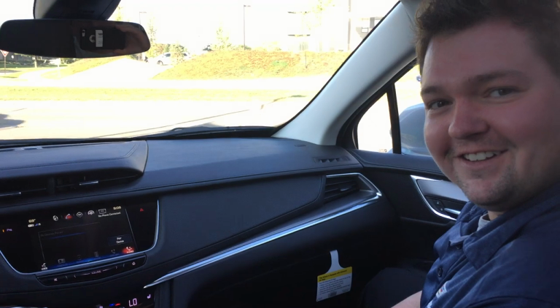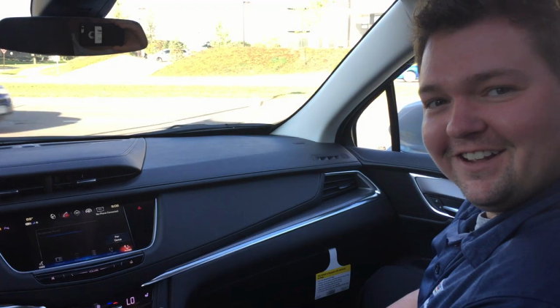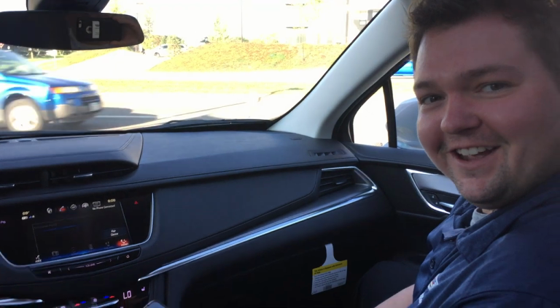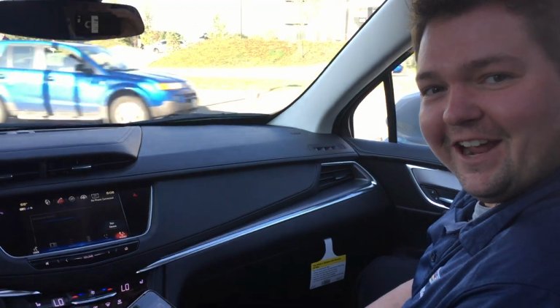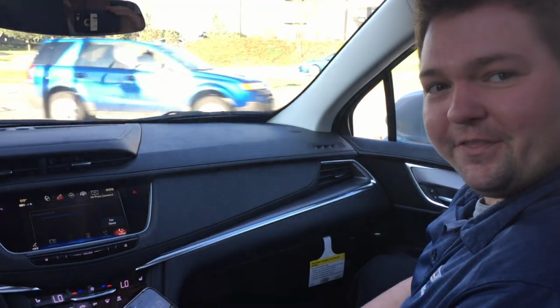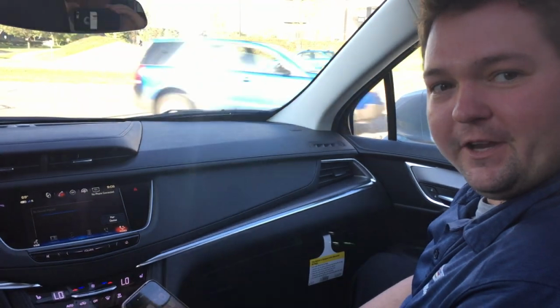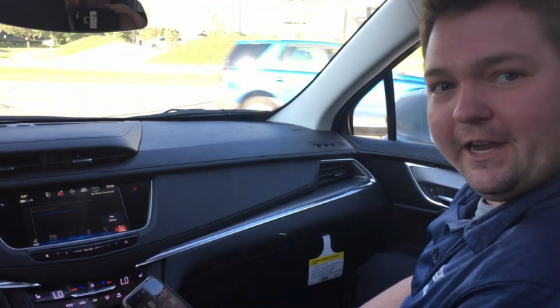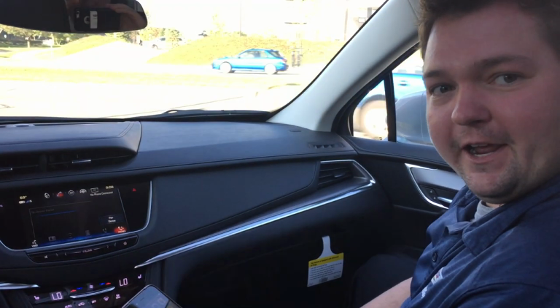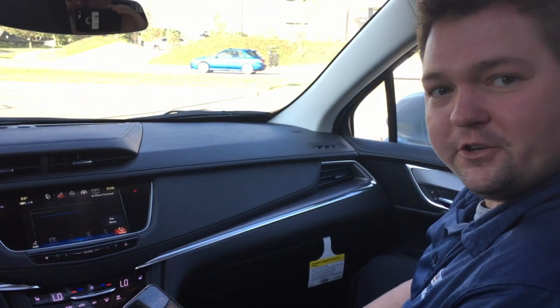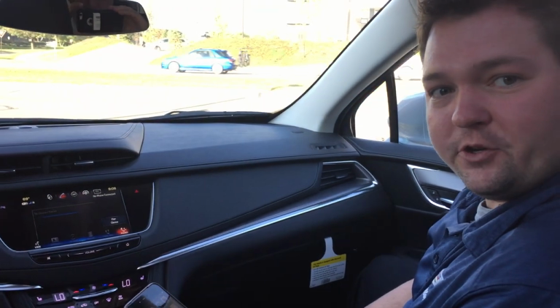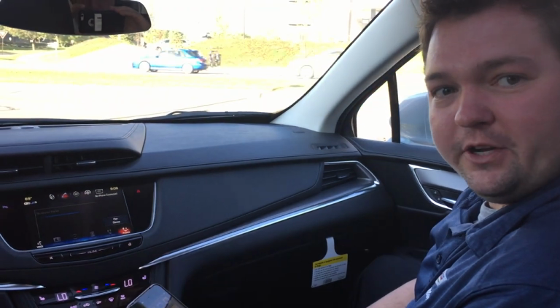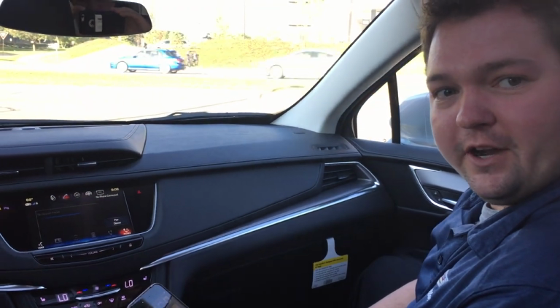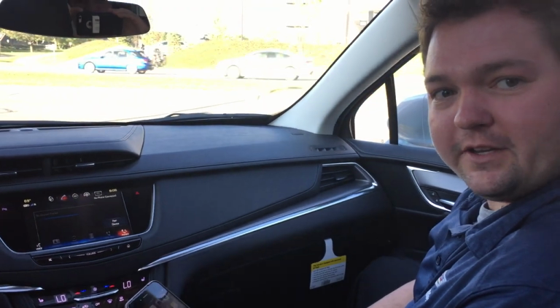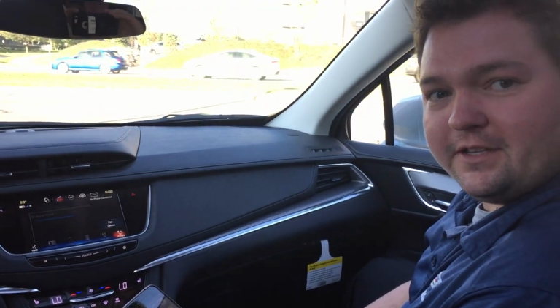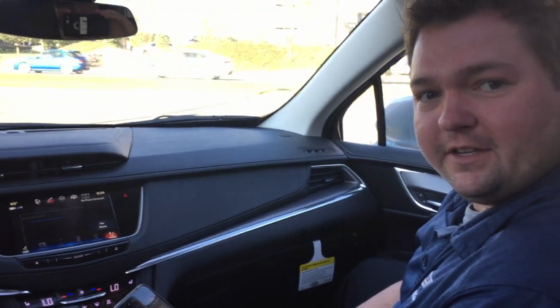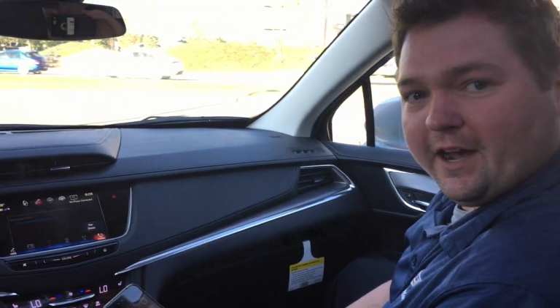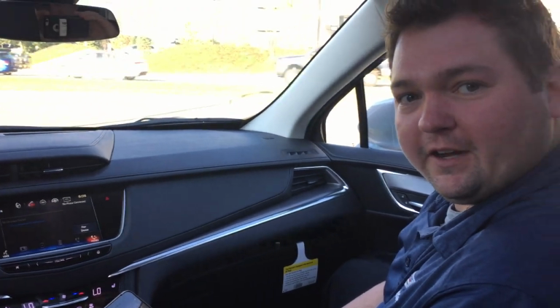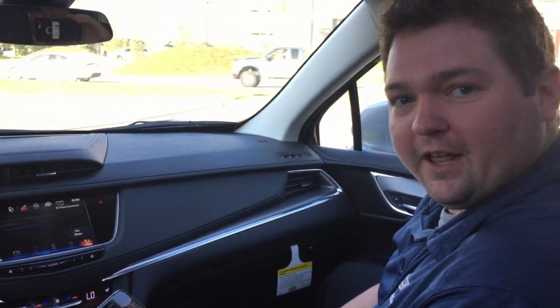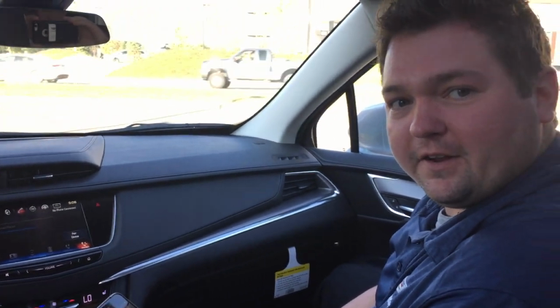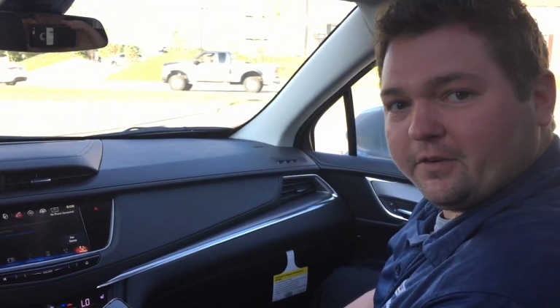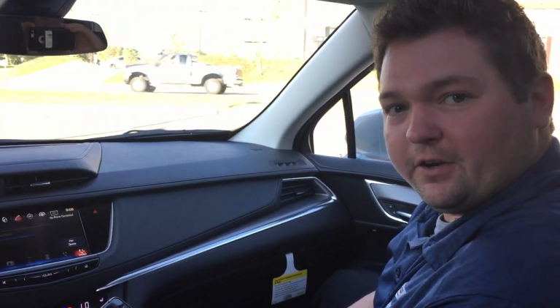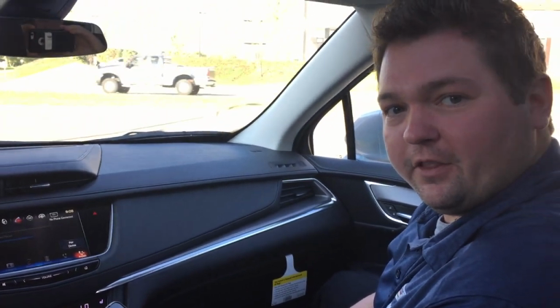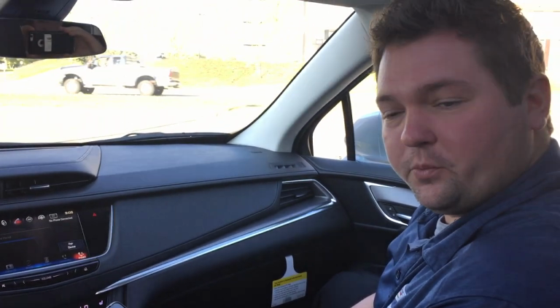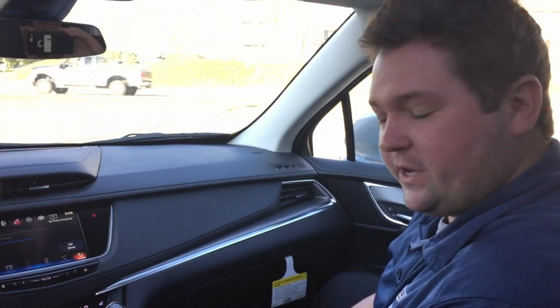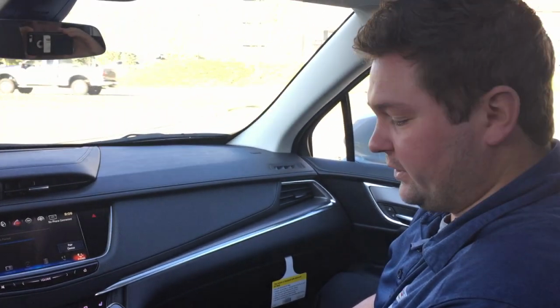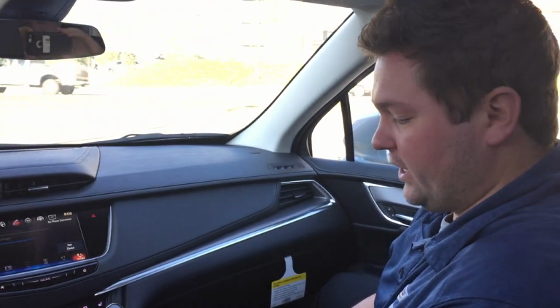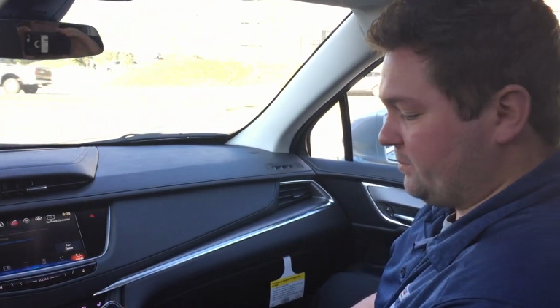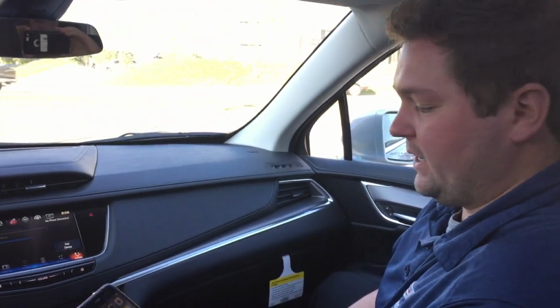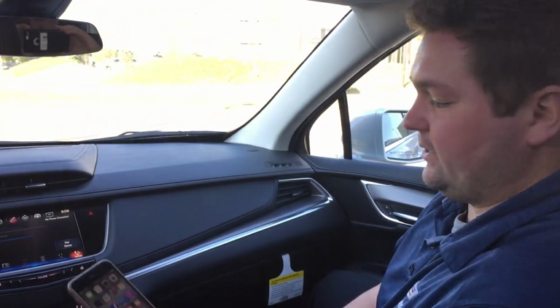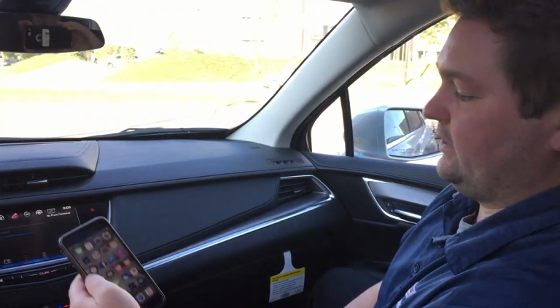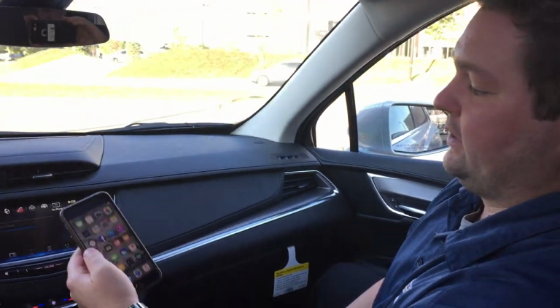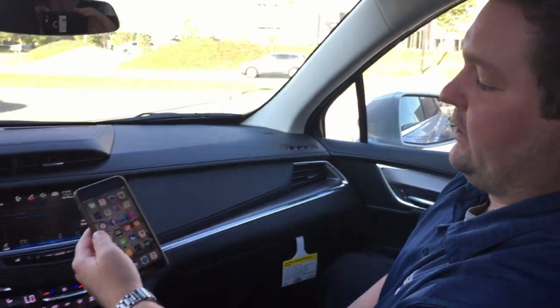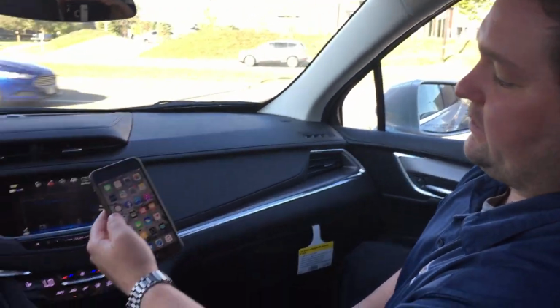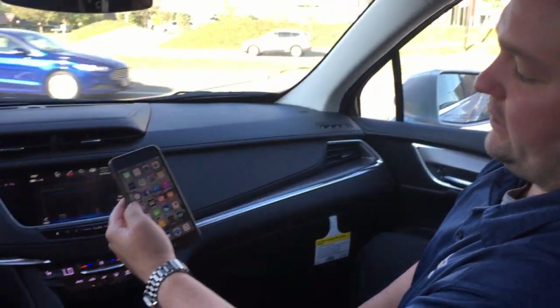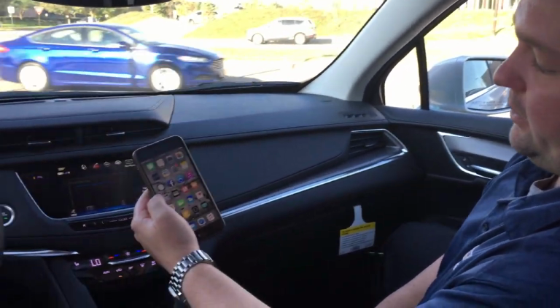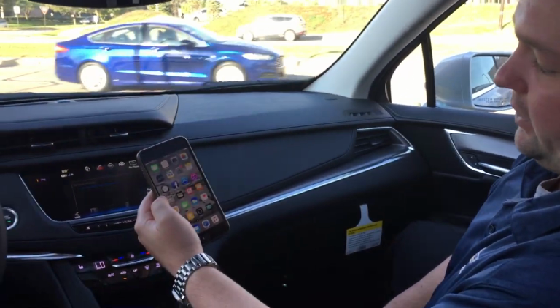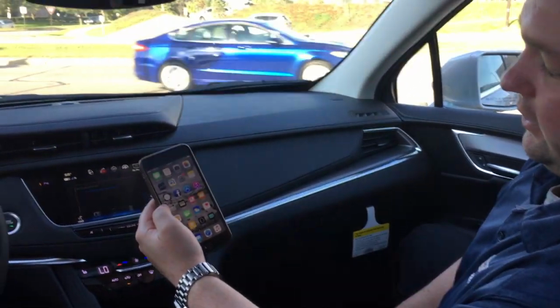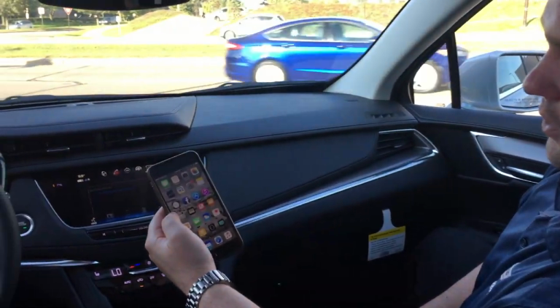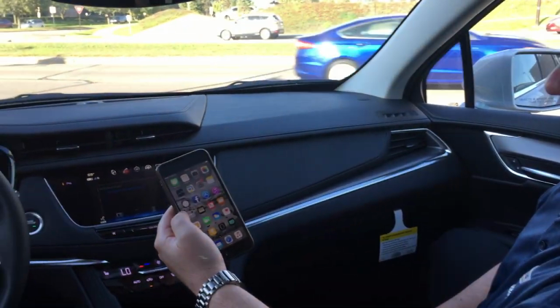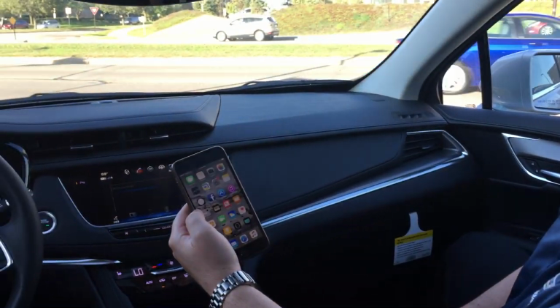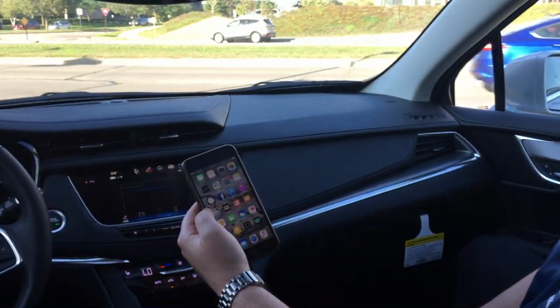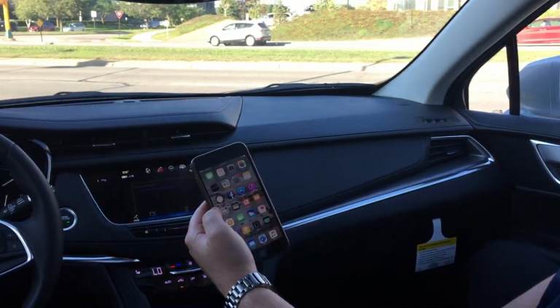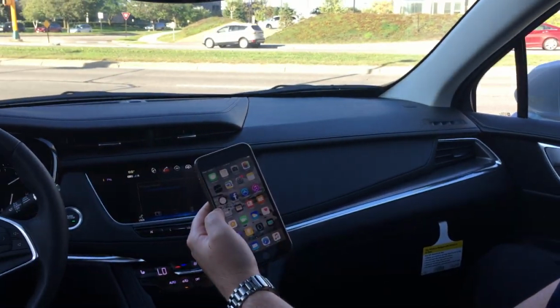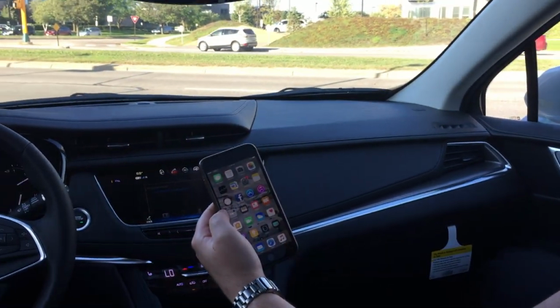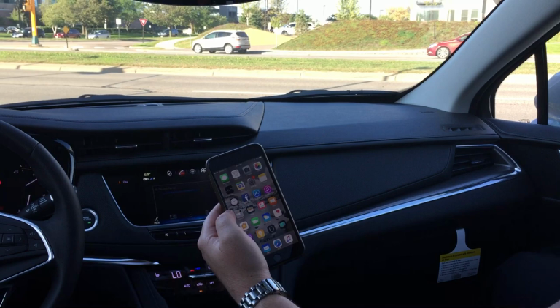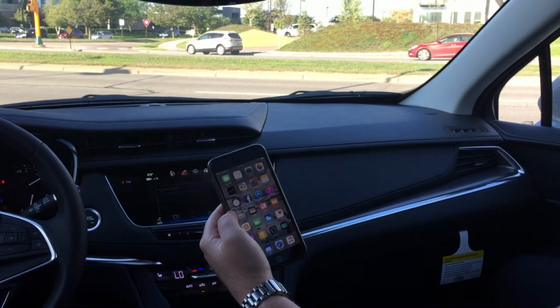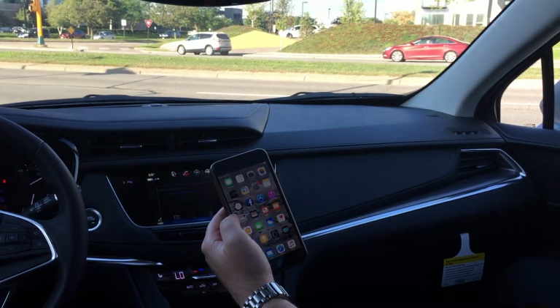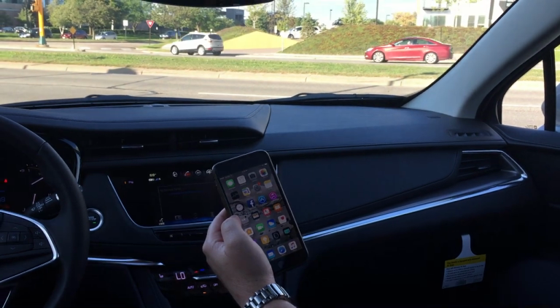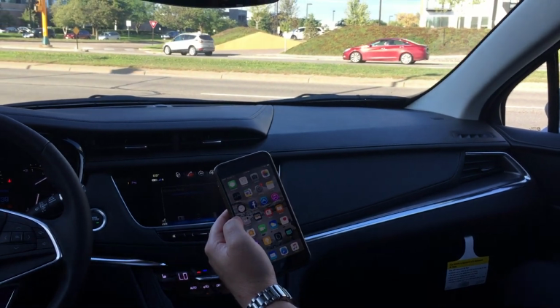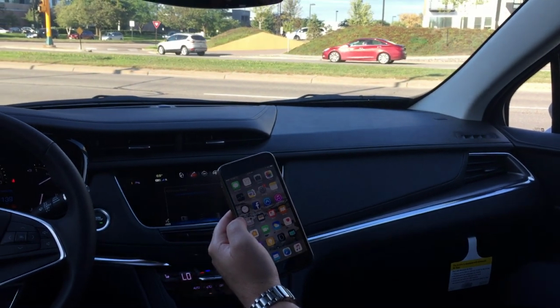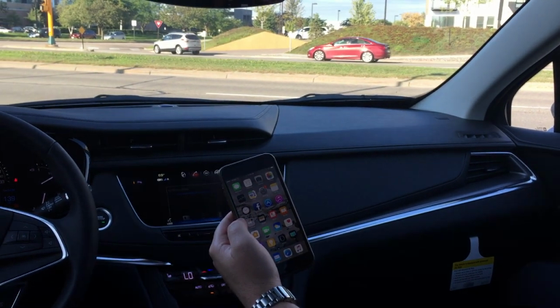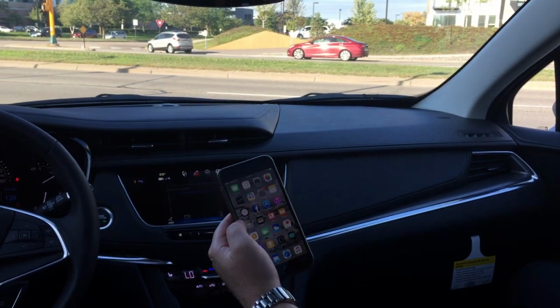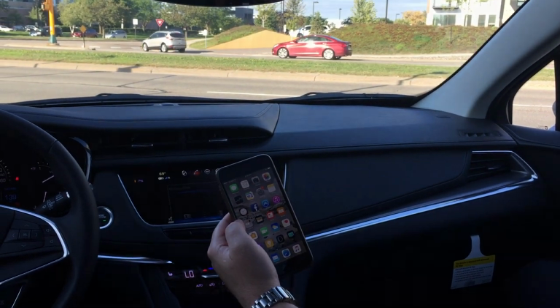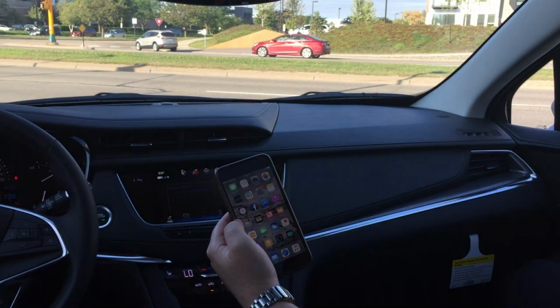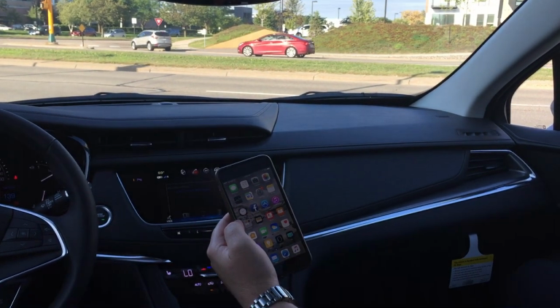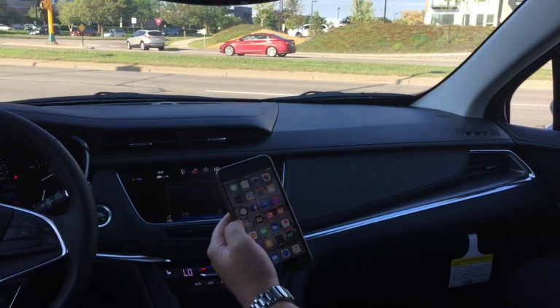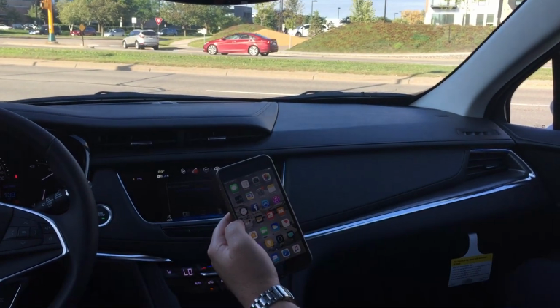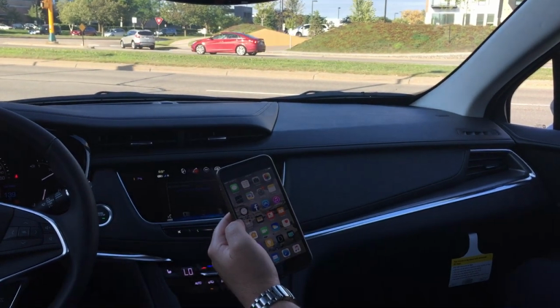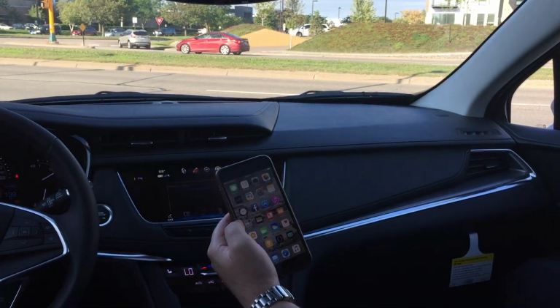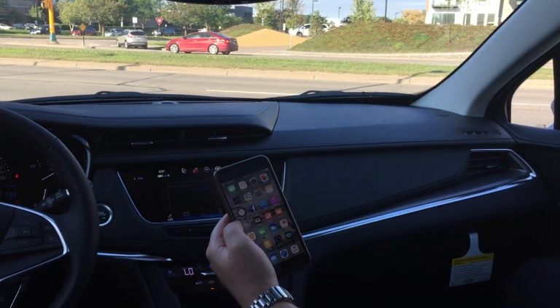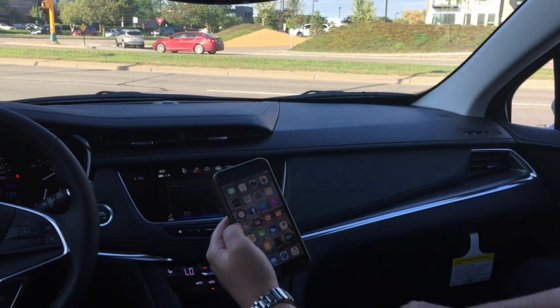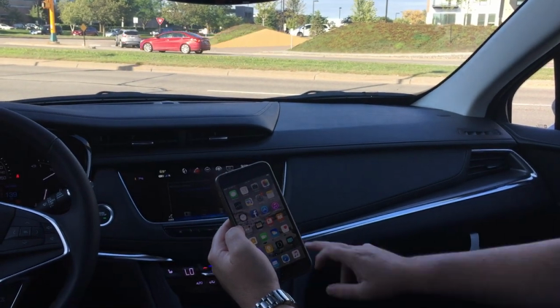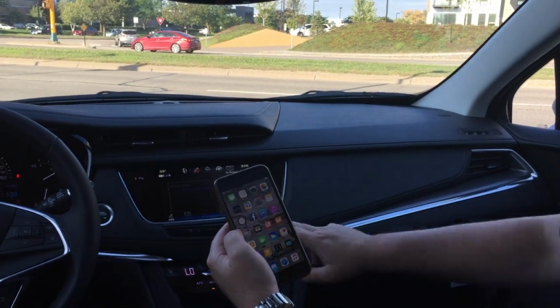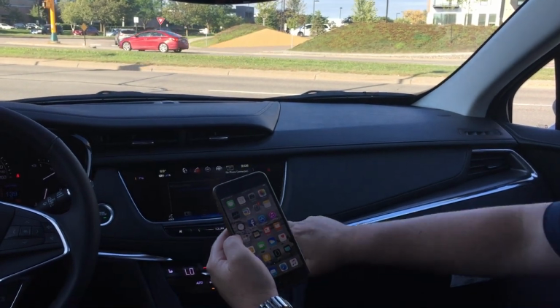Anthony and Andrew here at Key Cadillac for another weekly update. Today we're going to go through how to pair your phone into the Bluetooth system on the car.